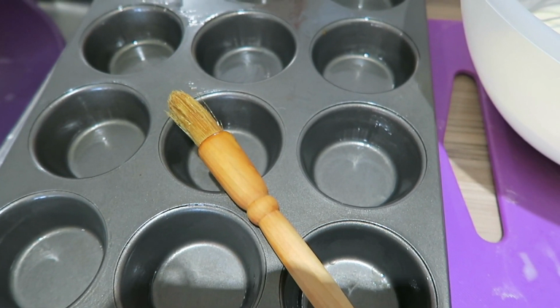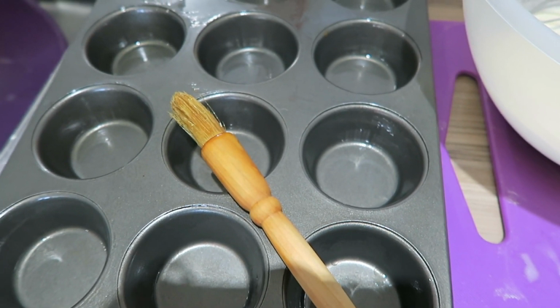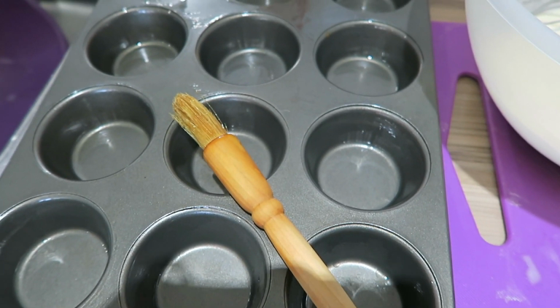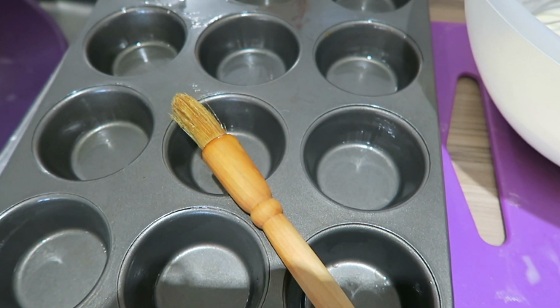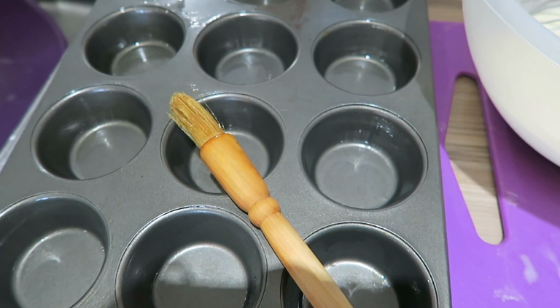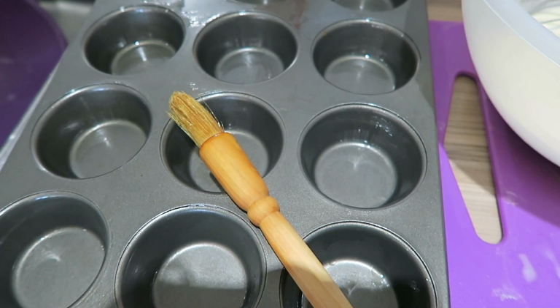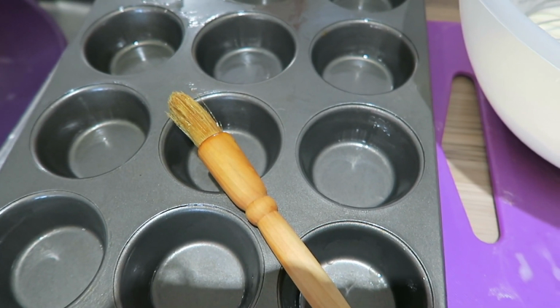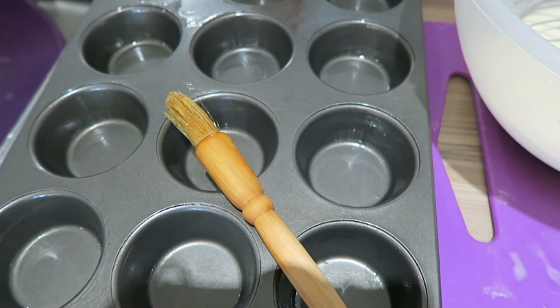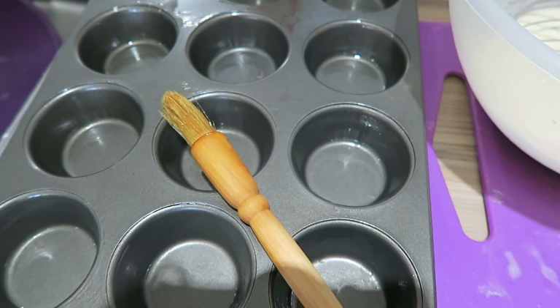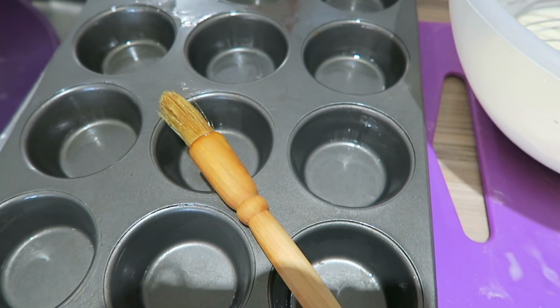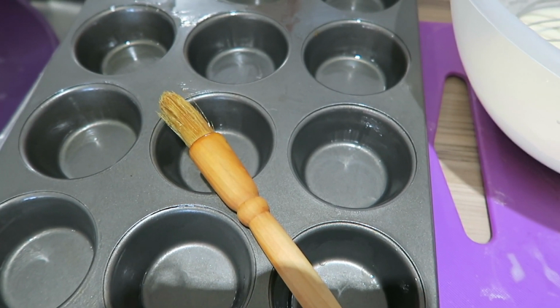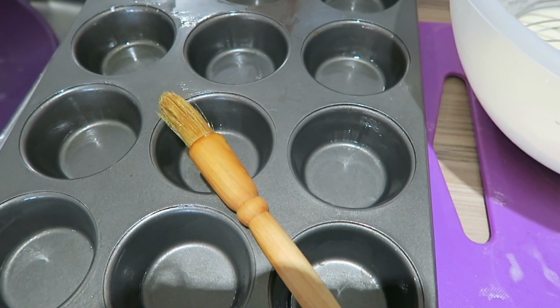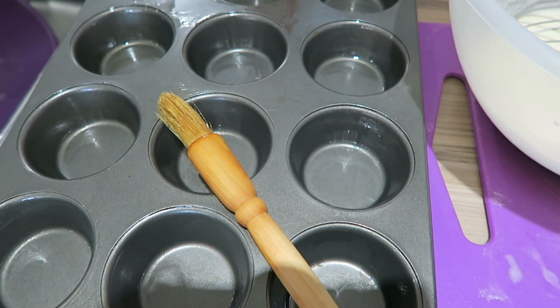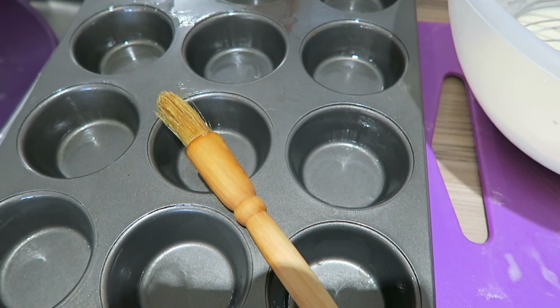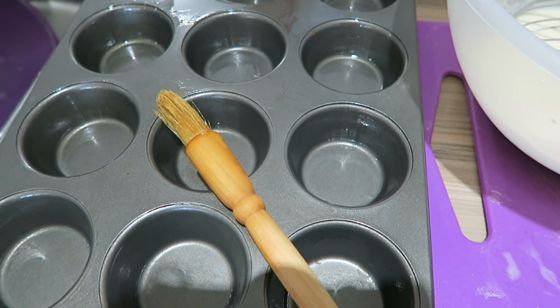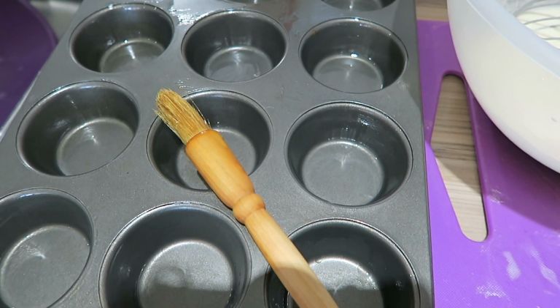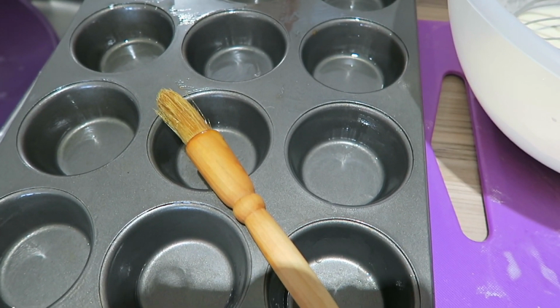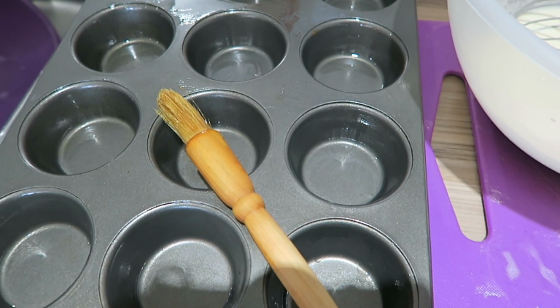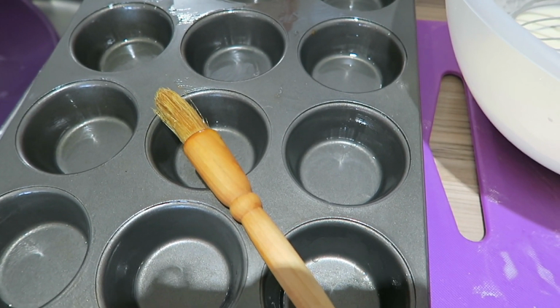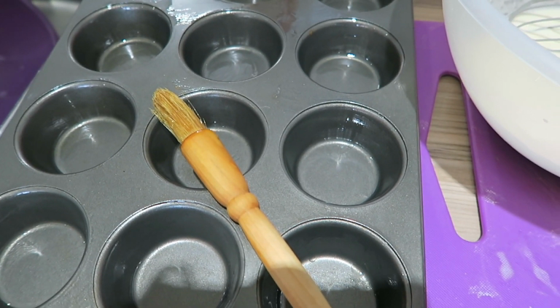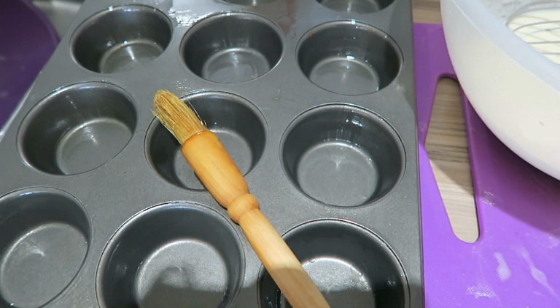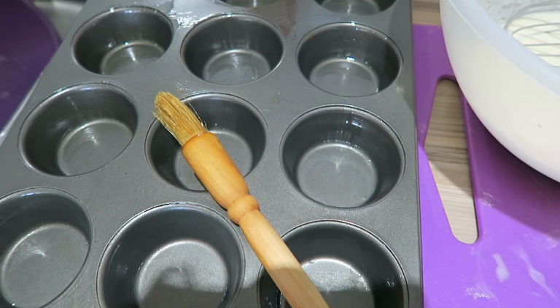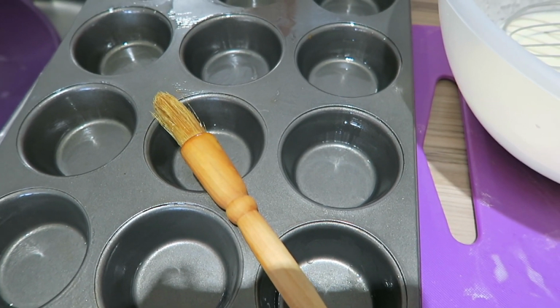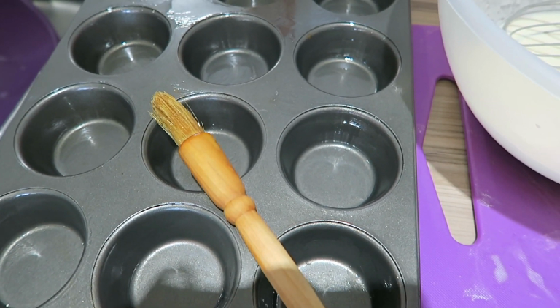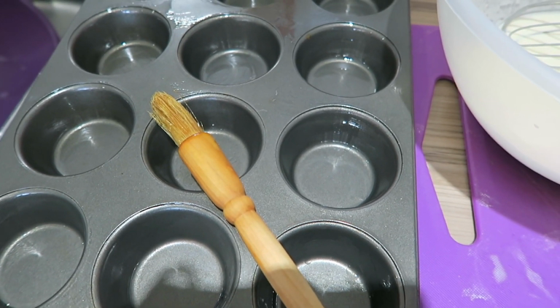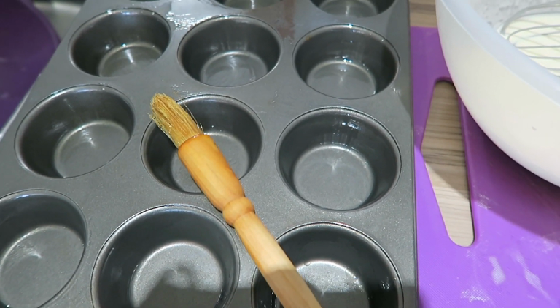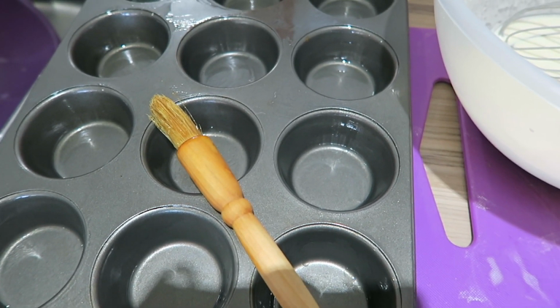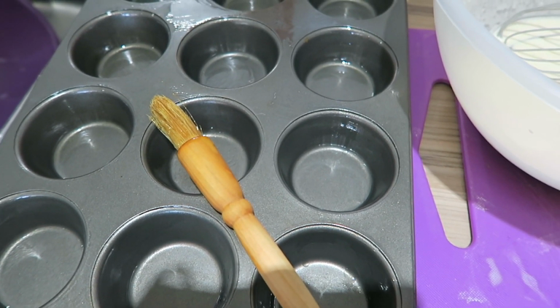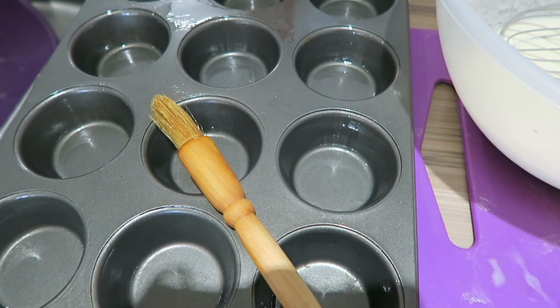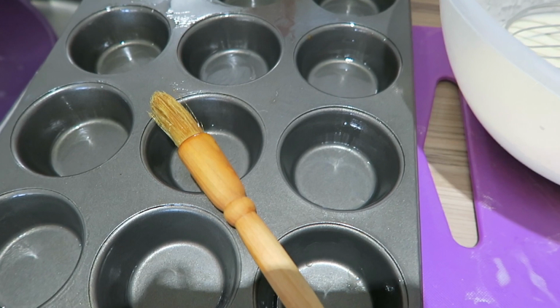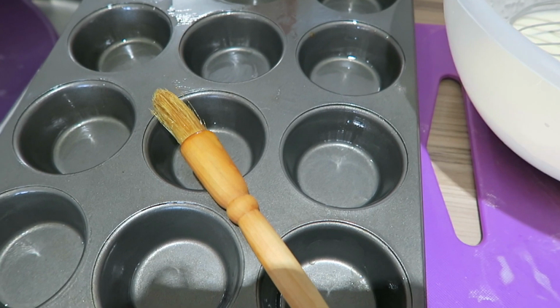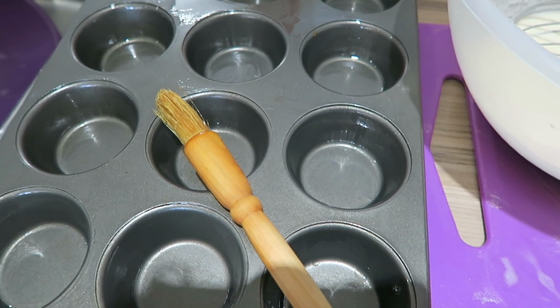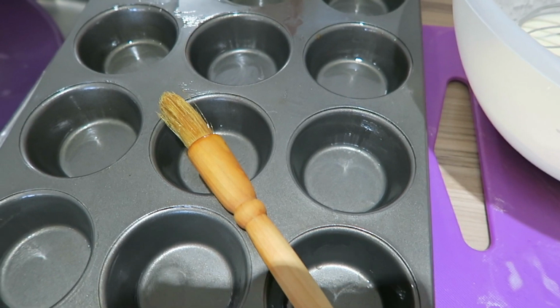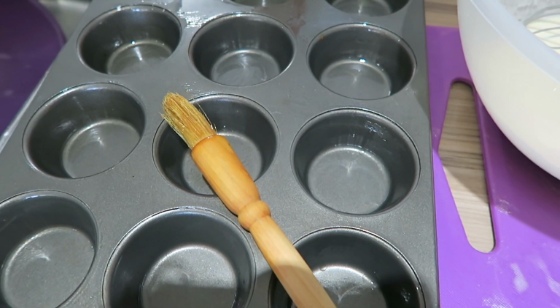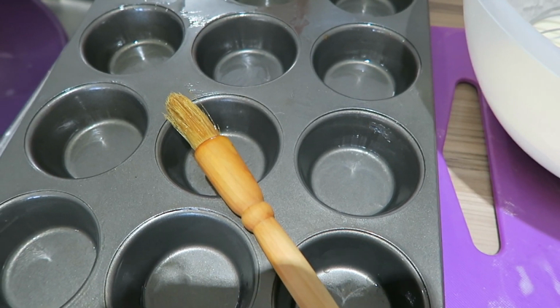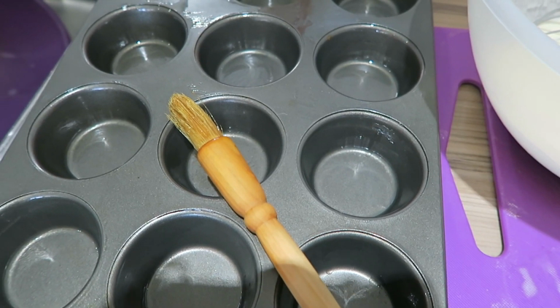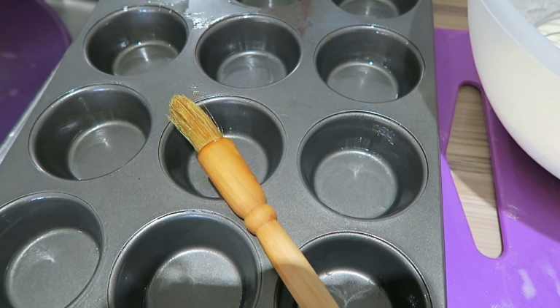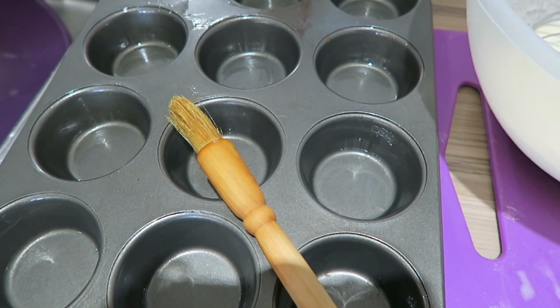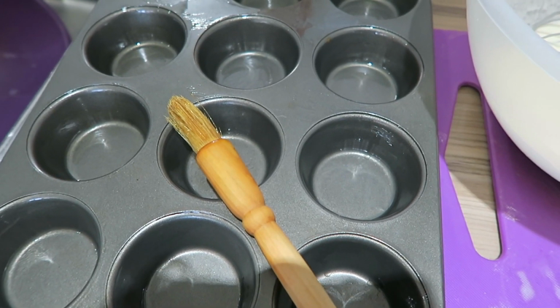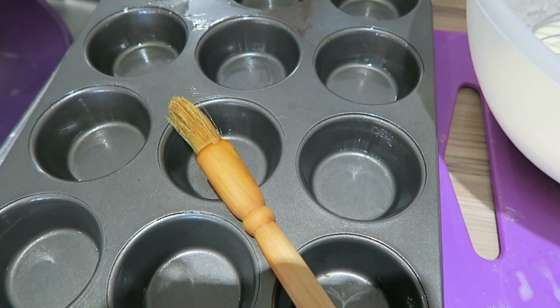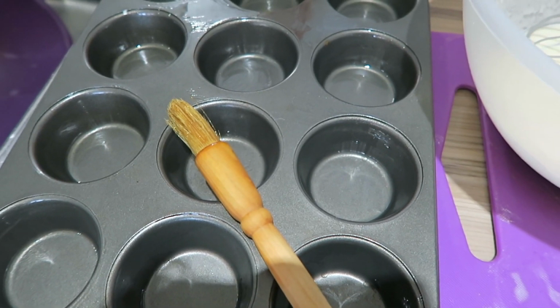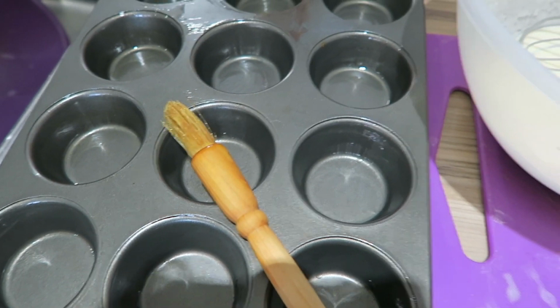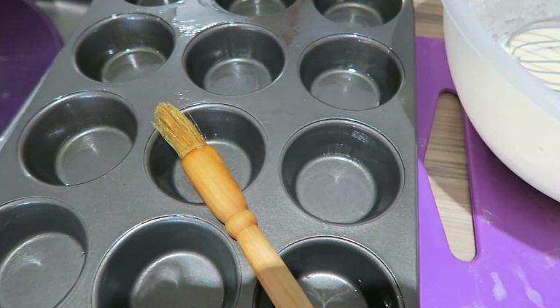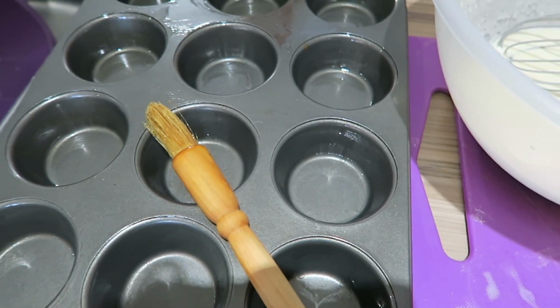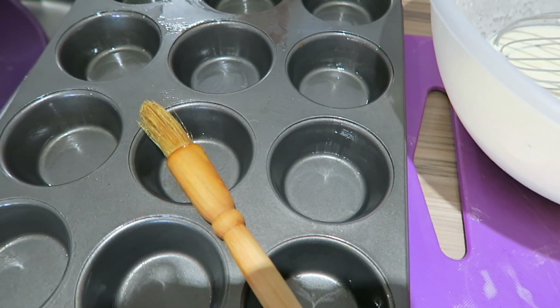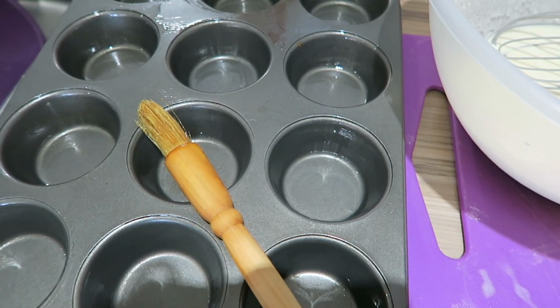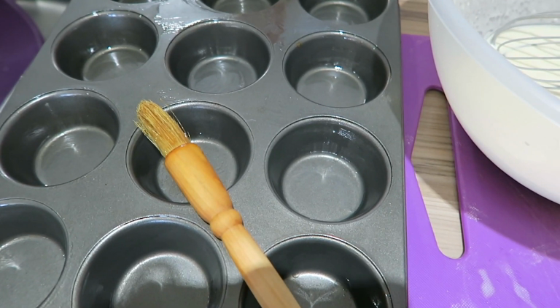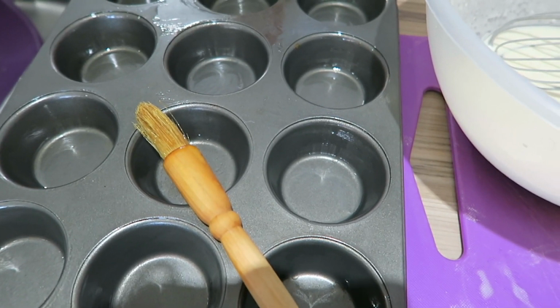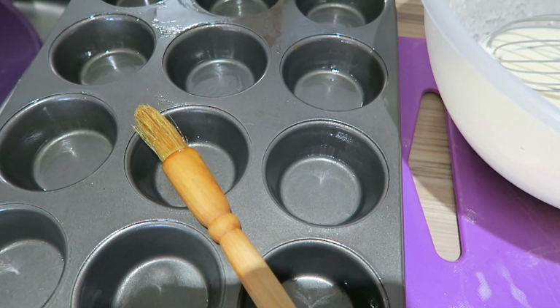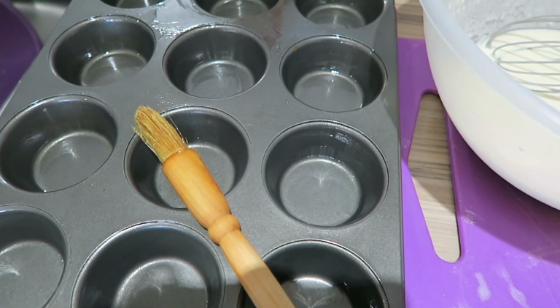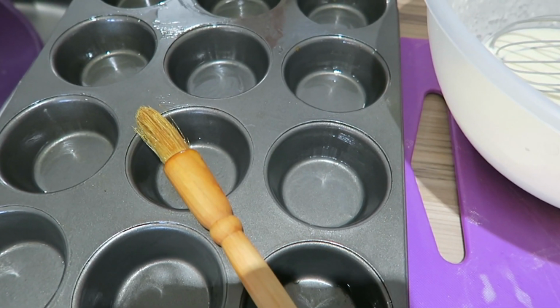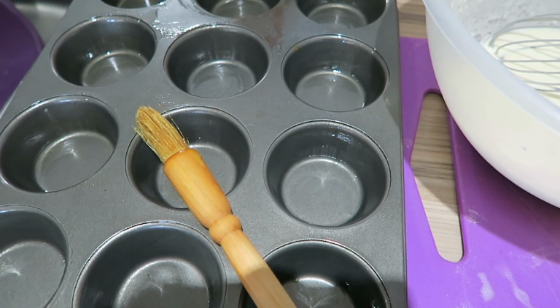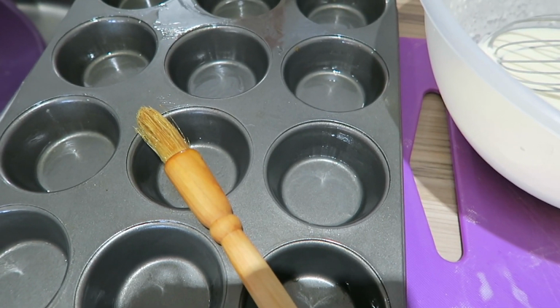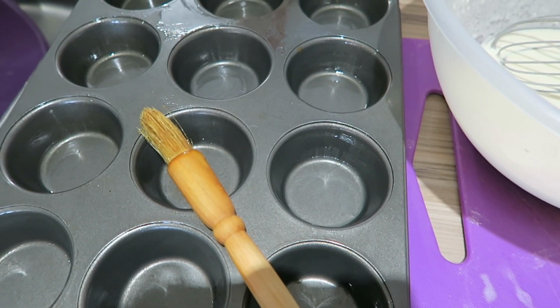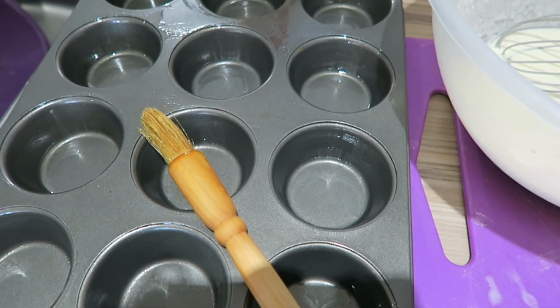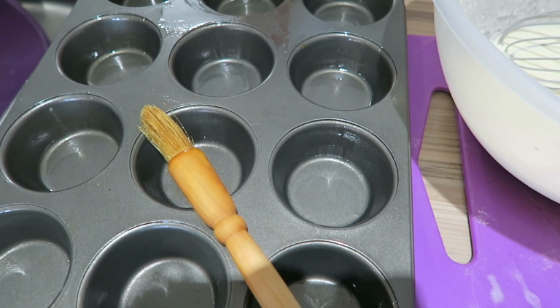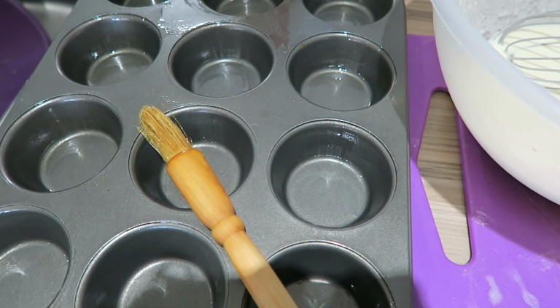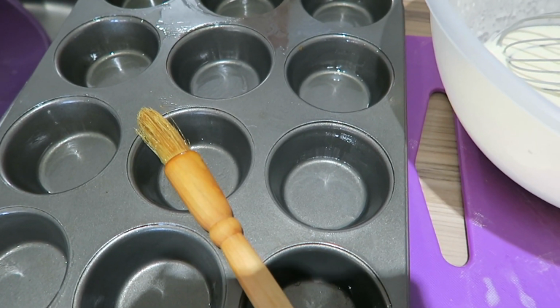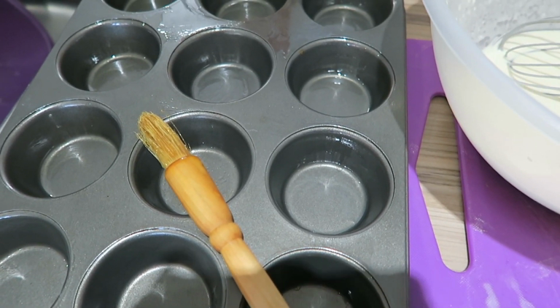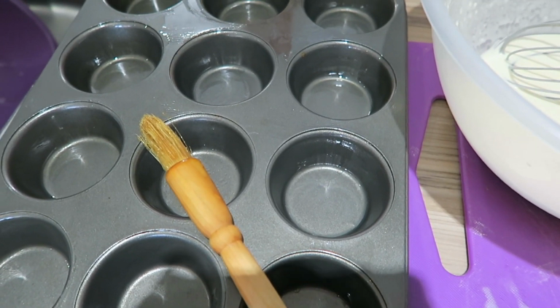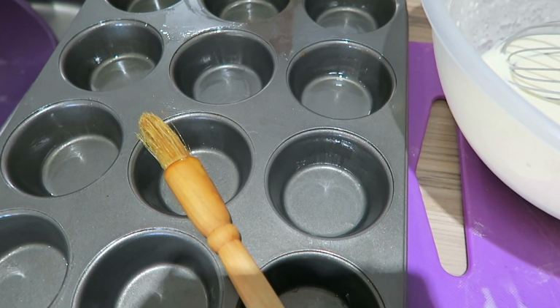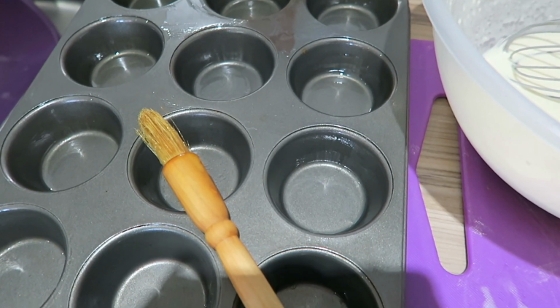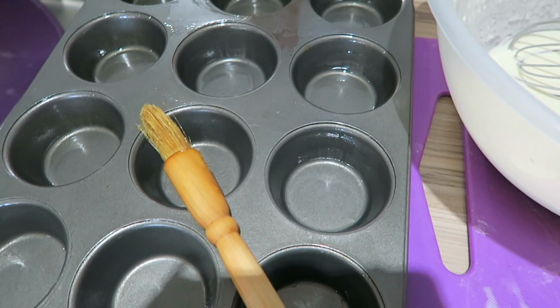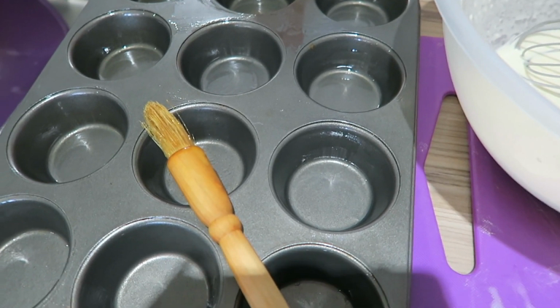So when I've done all of that, I will show you the end result — but that is basically how I make my Yorkshire puddings.